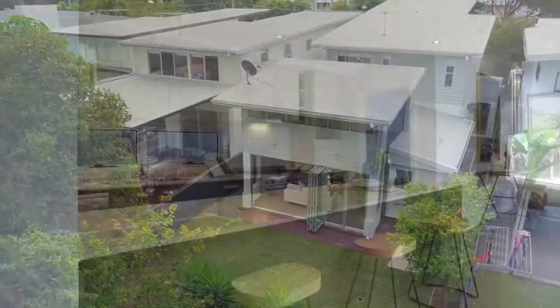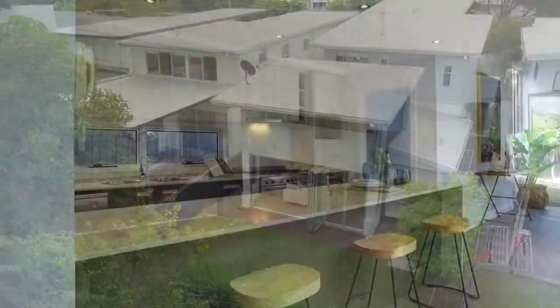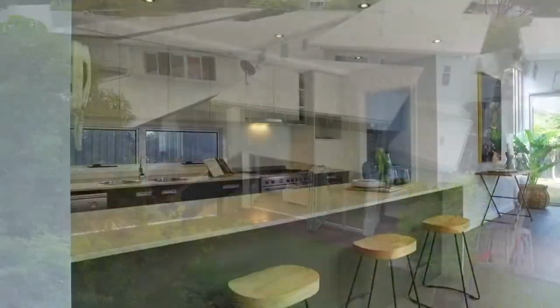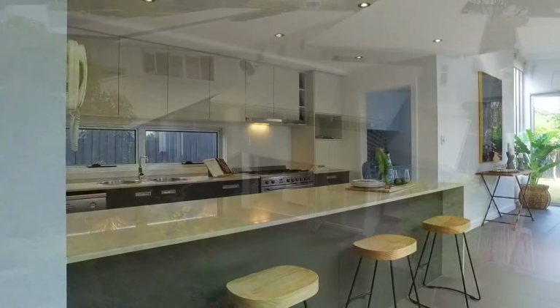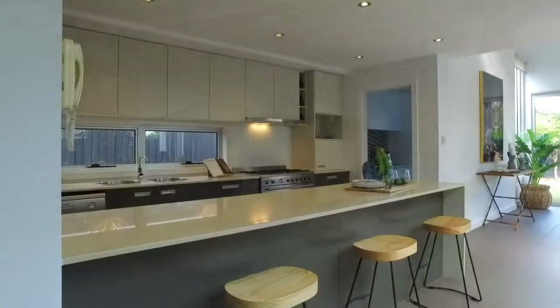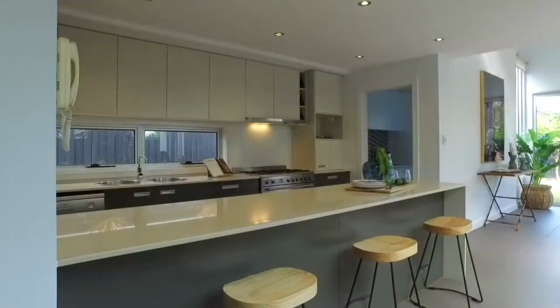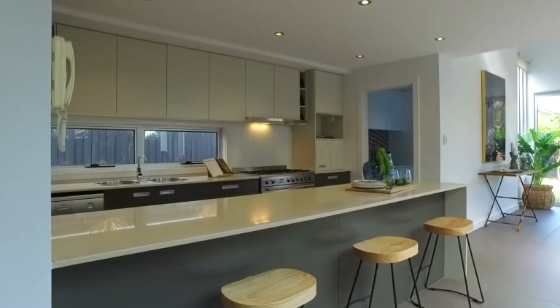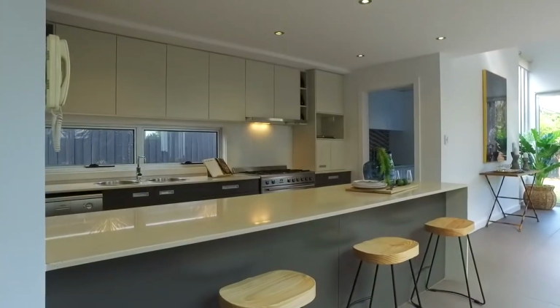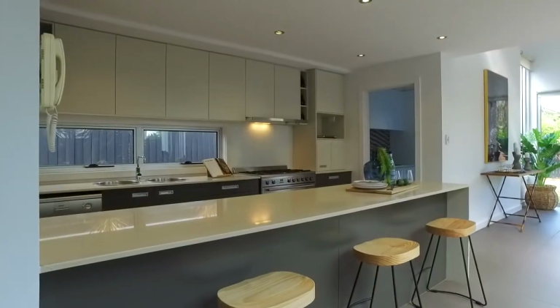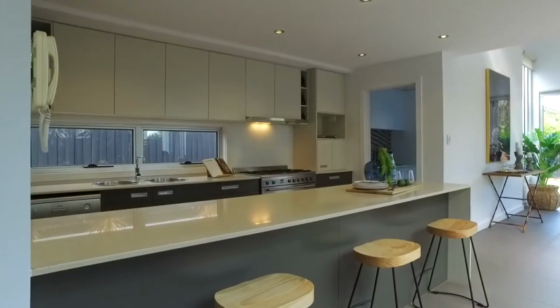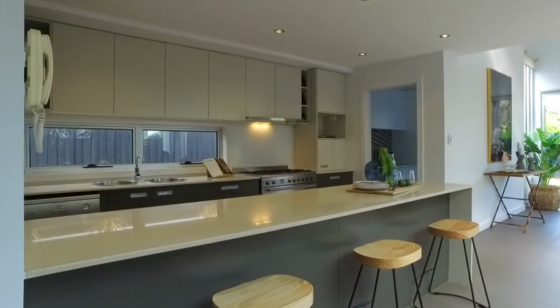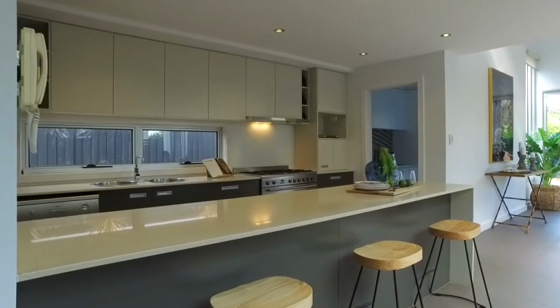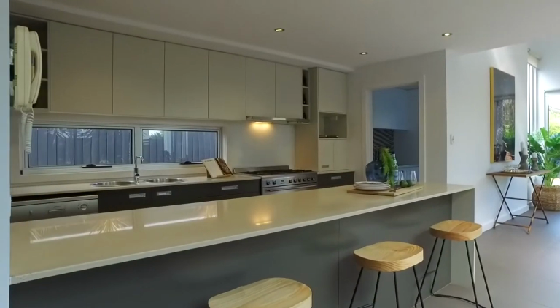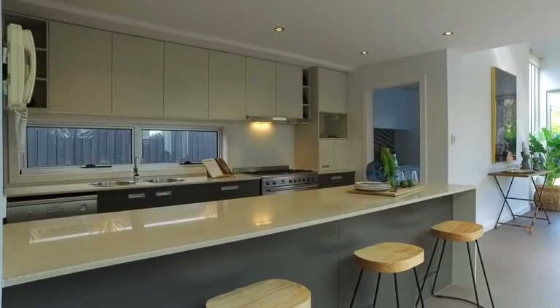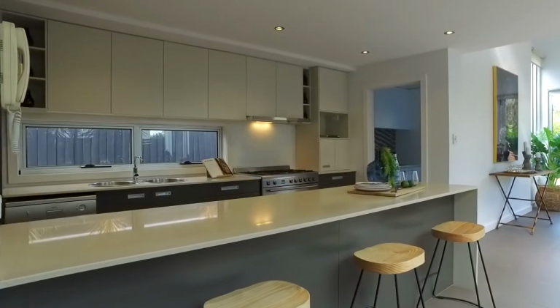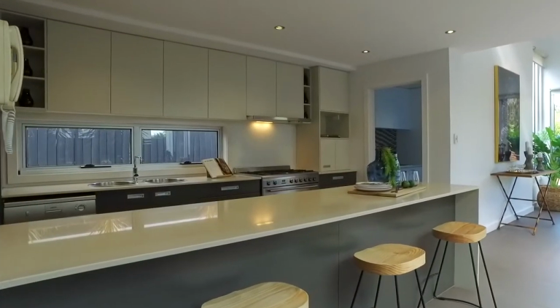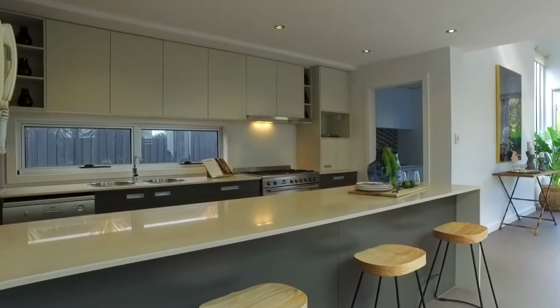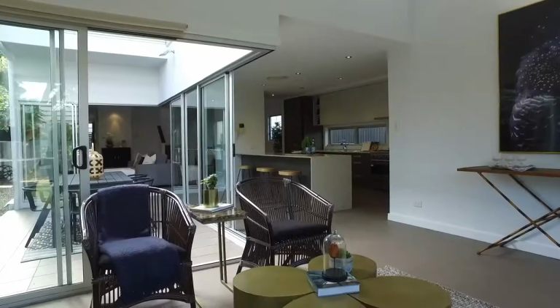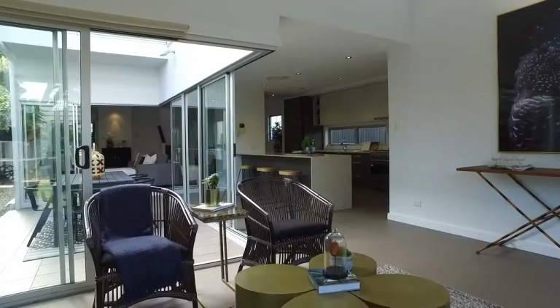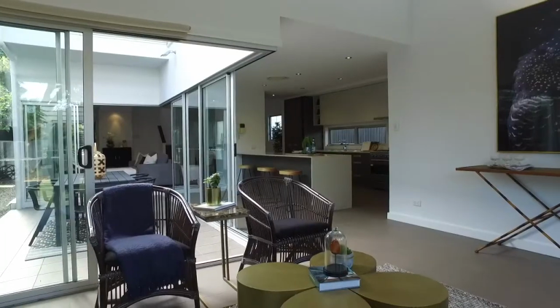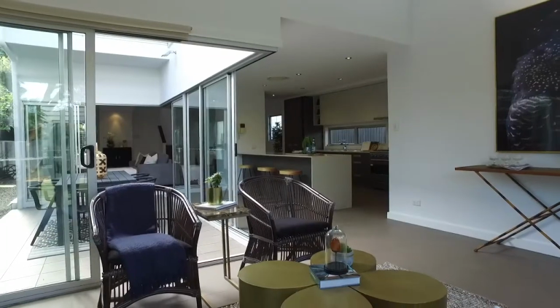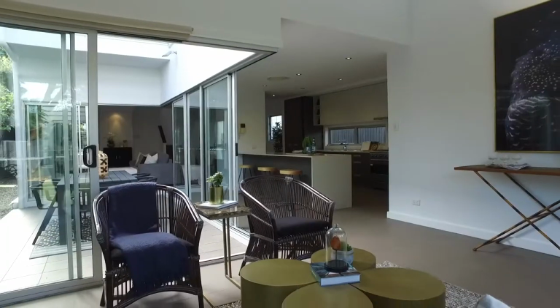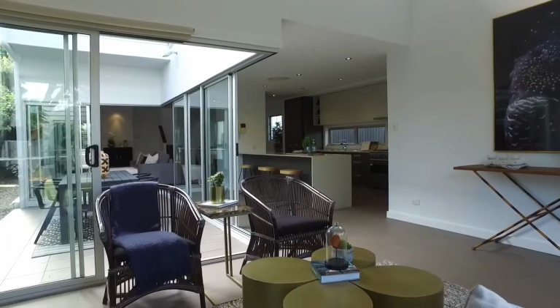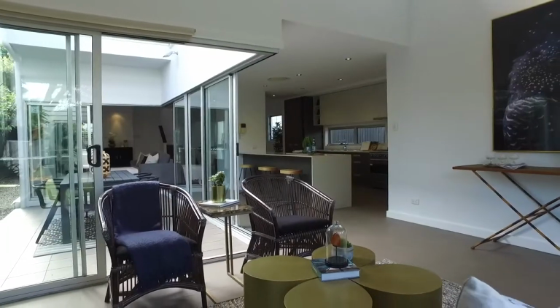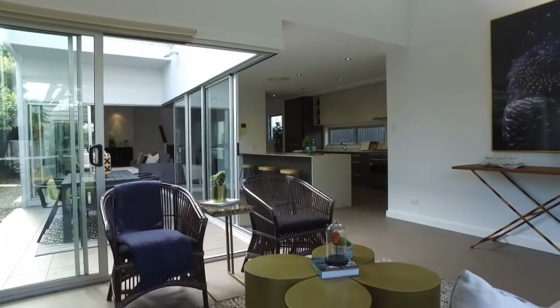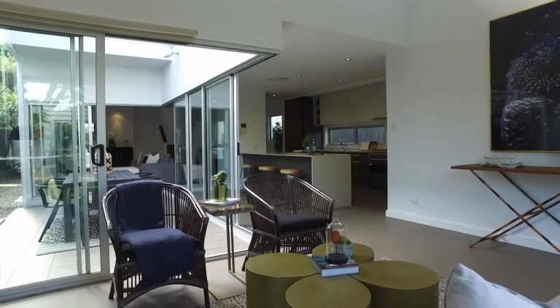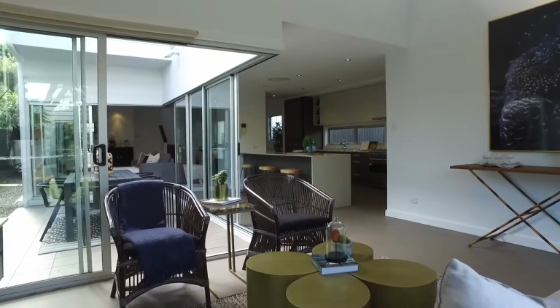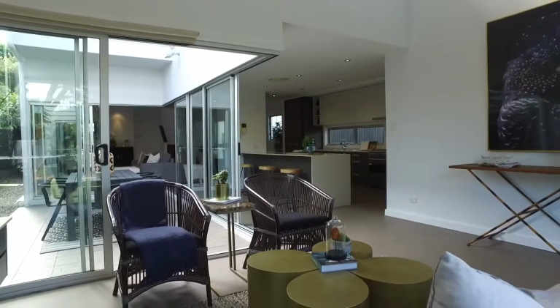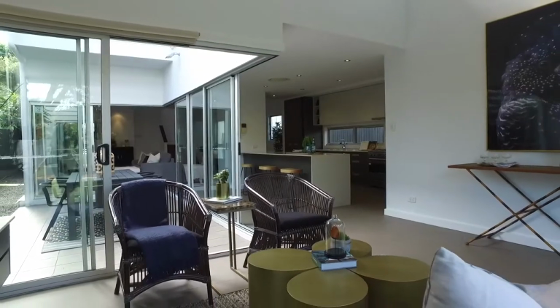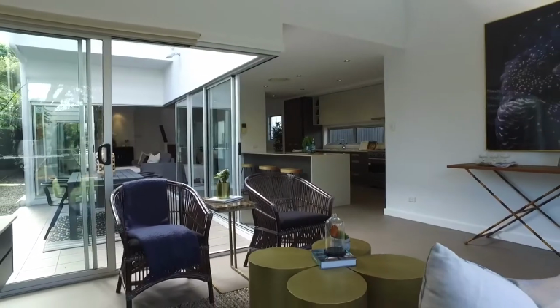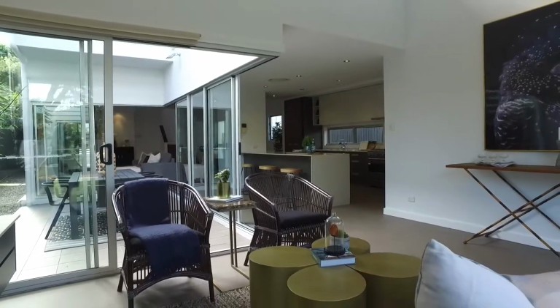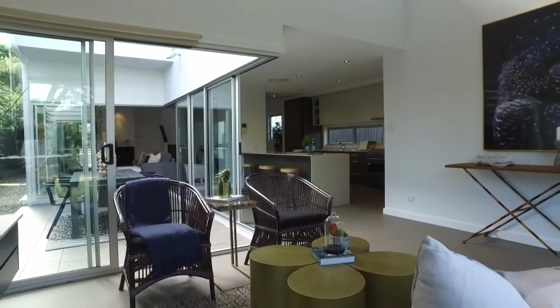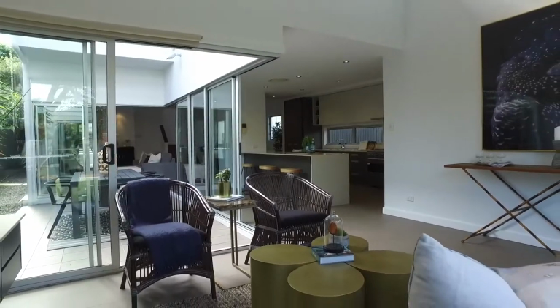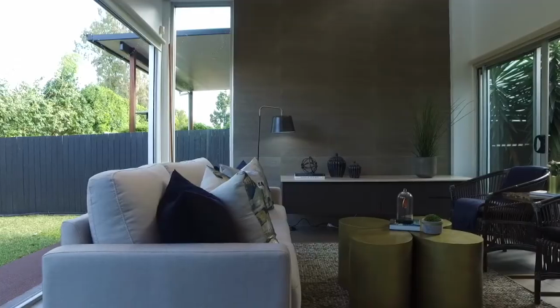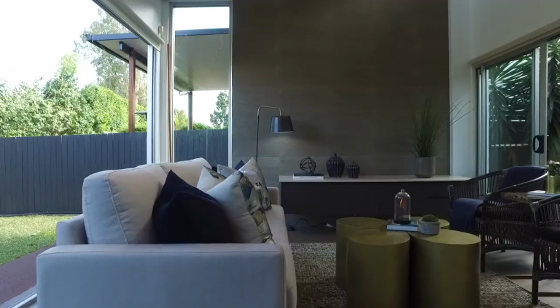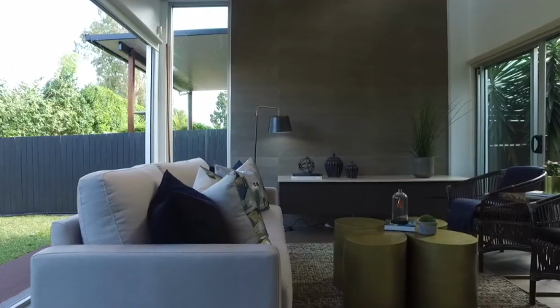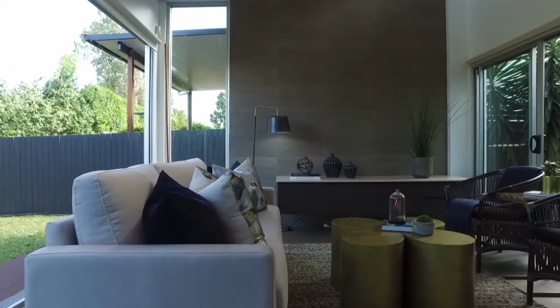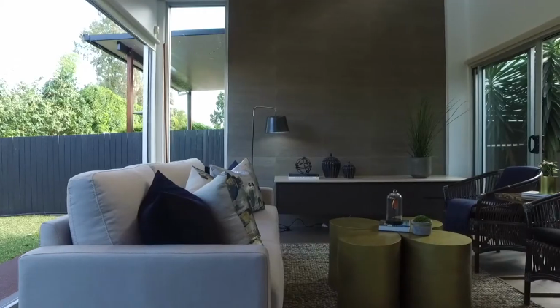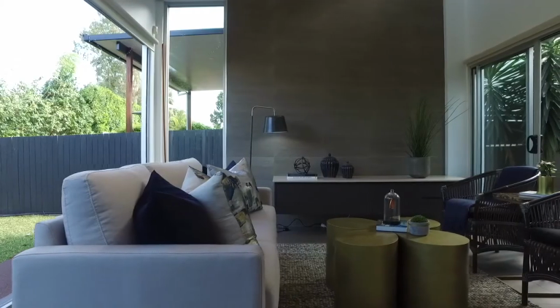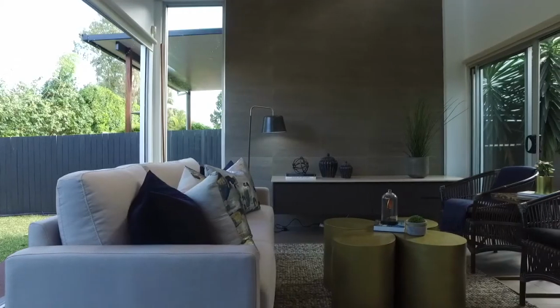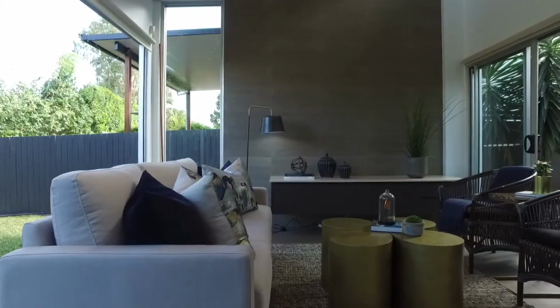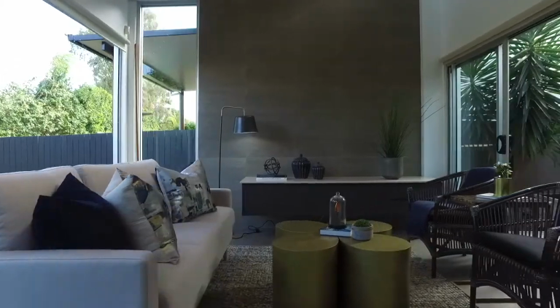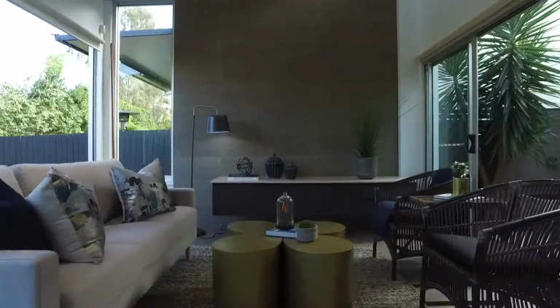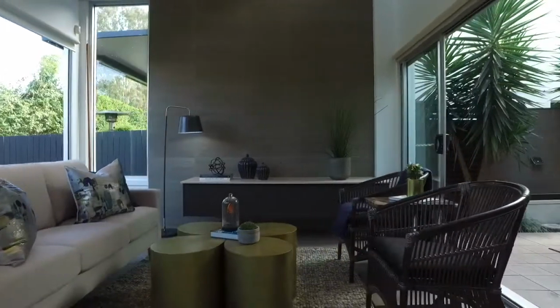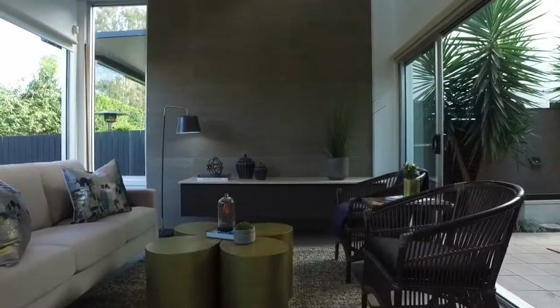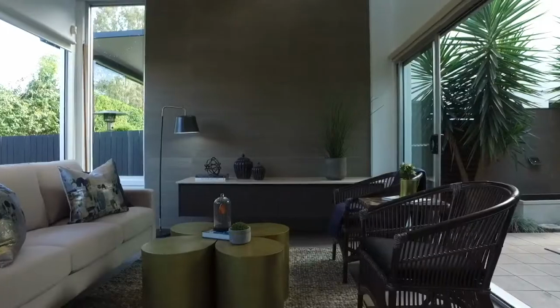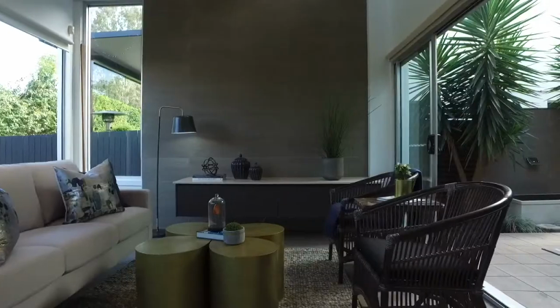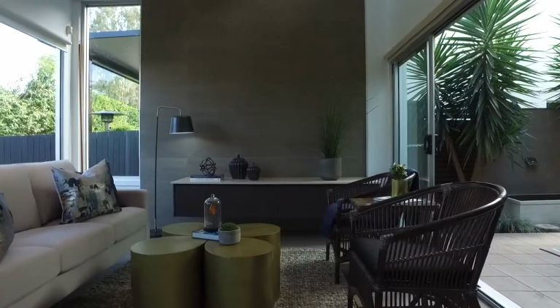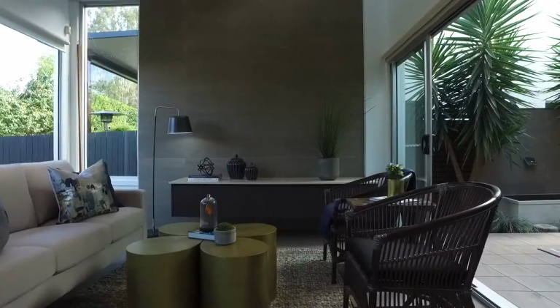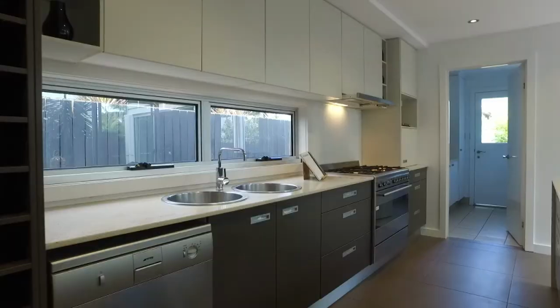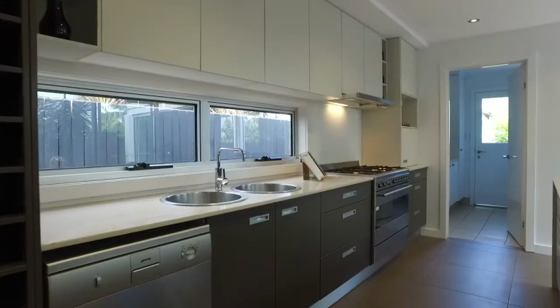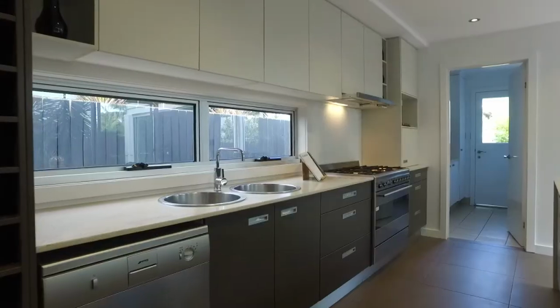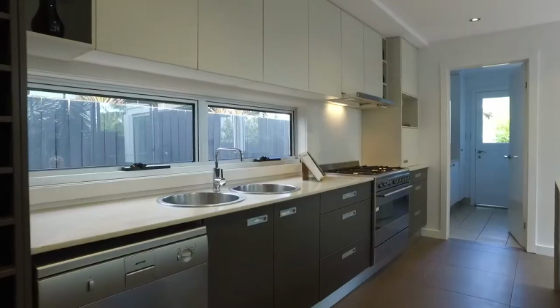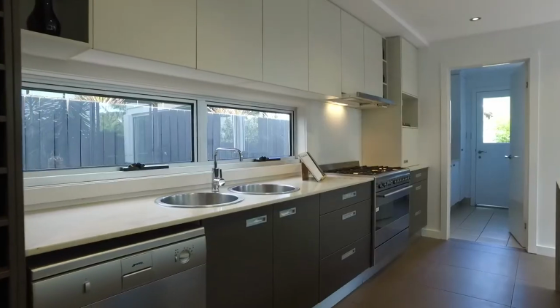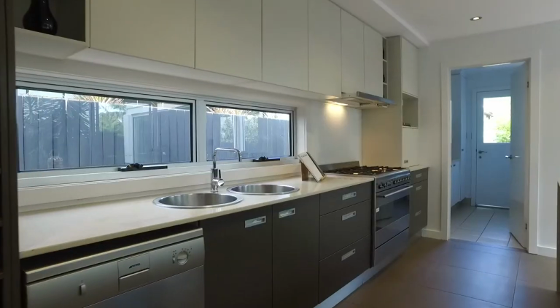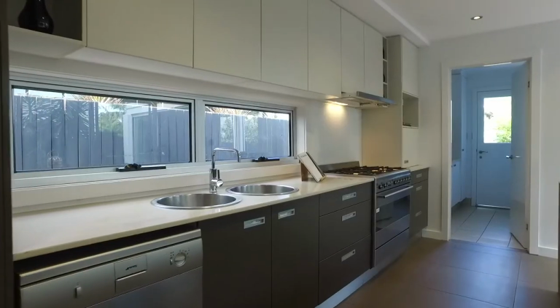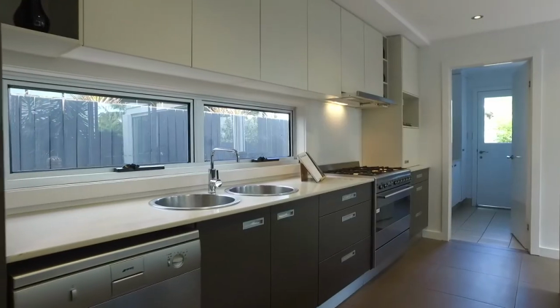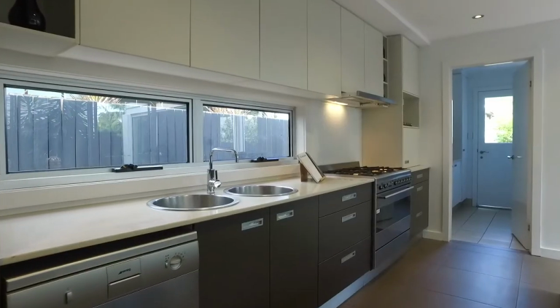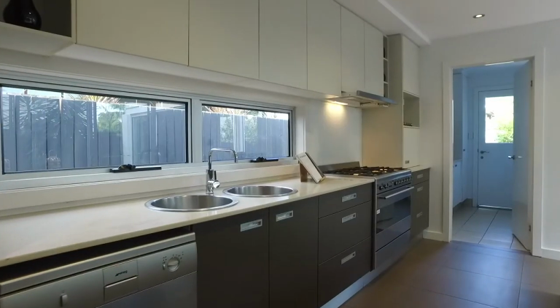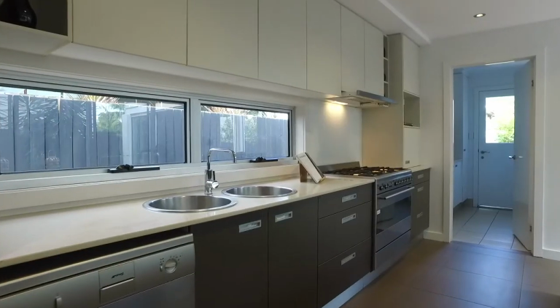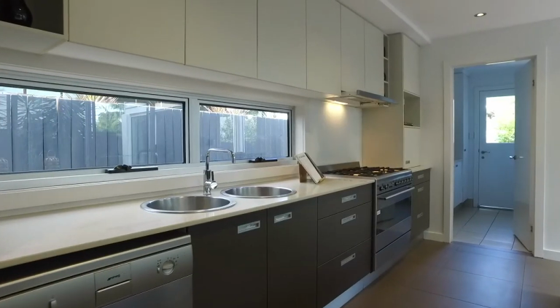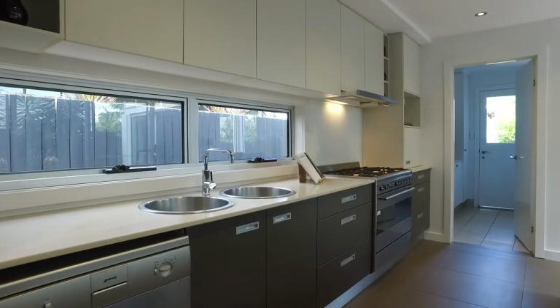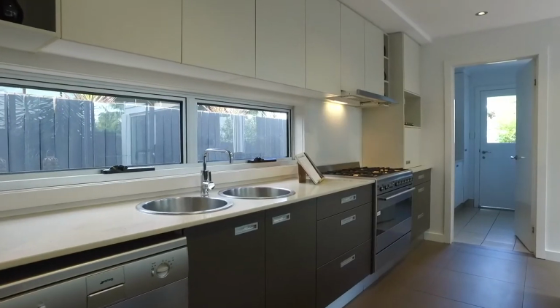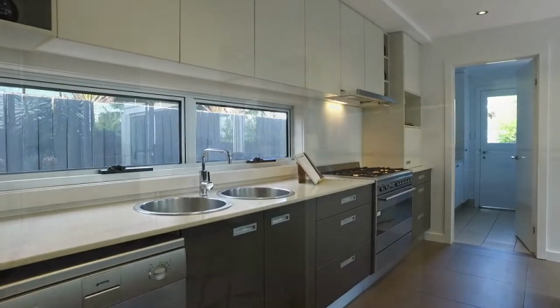Moving through the home you'll notice the very practical floor plan with two living areas that seamlessly flow between the kitchen and outdoor spaces.